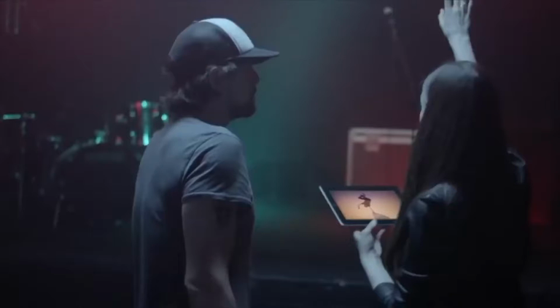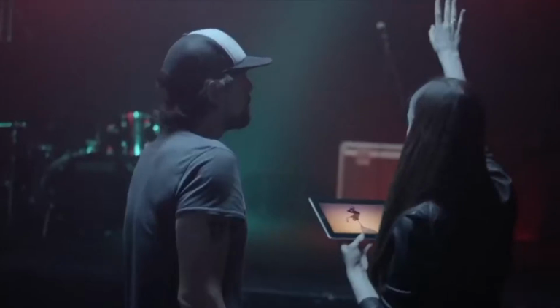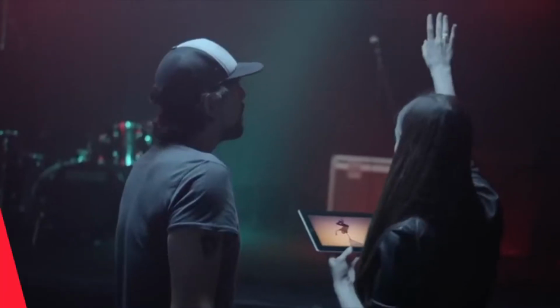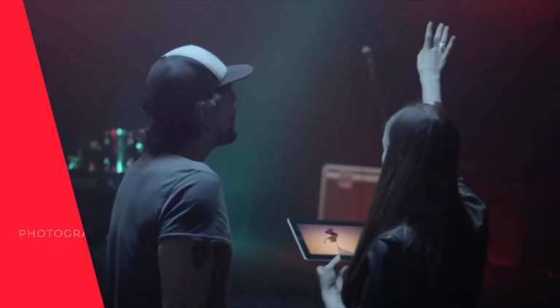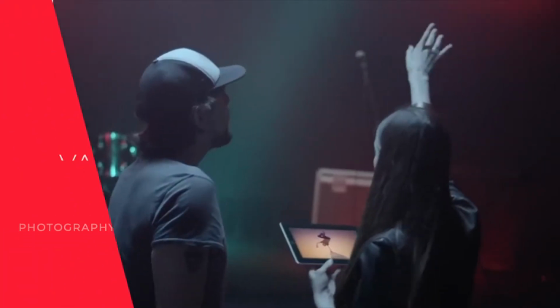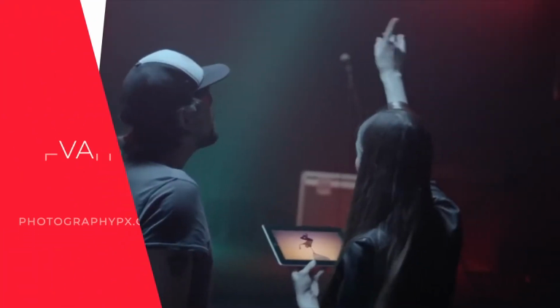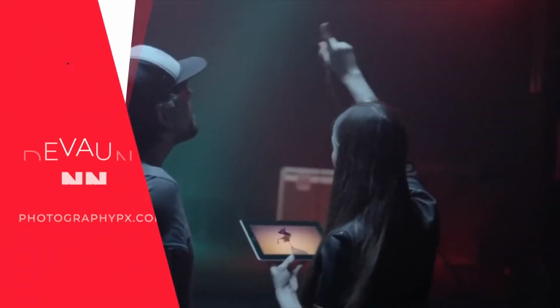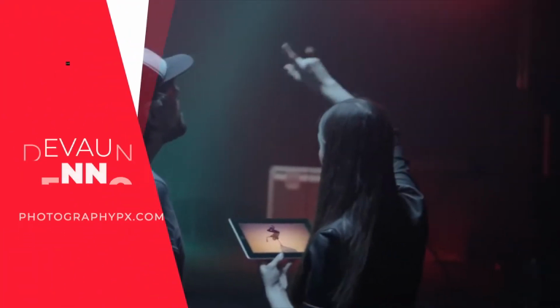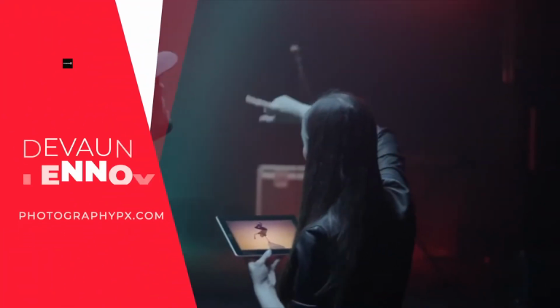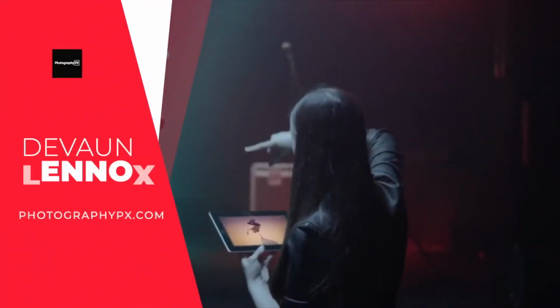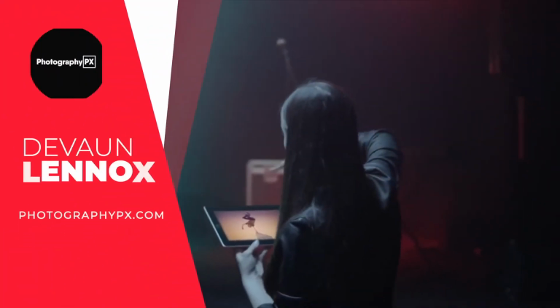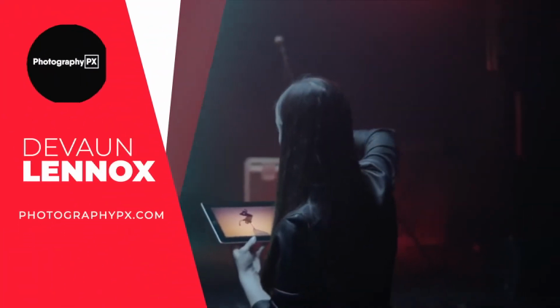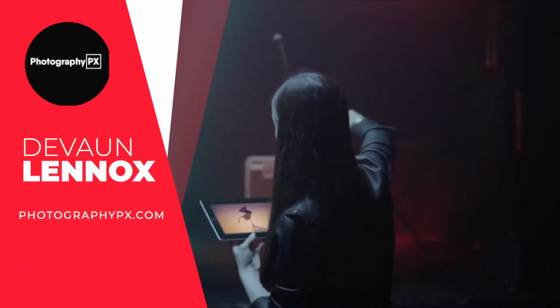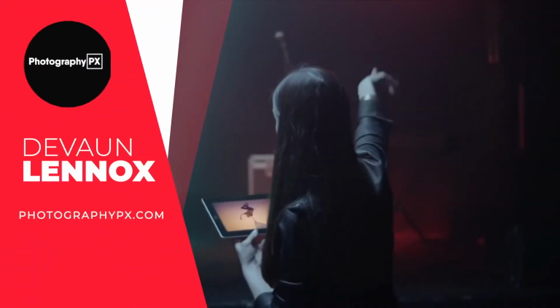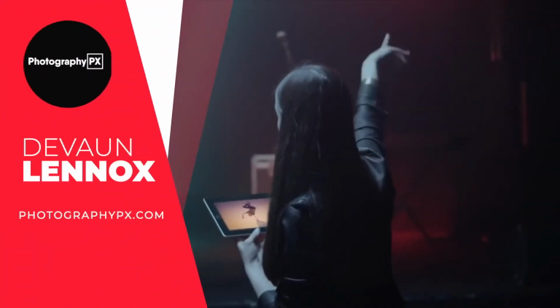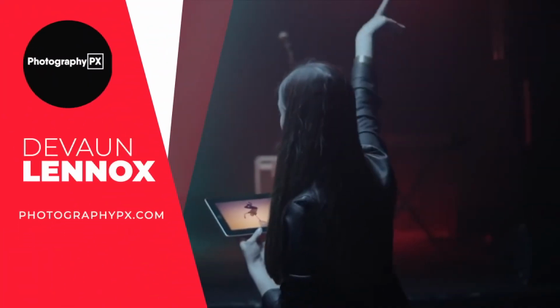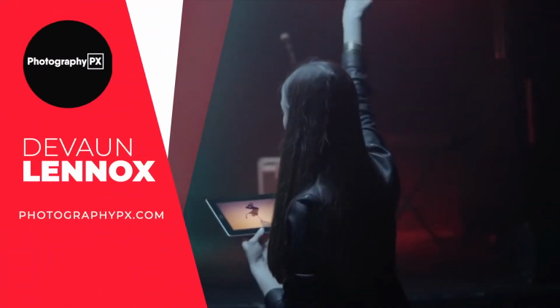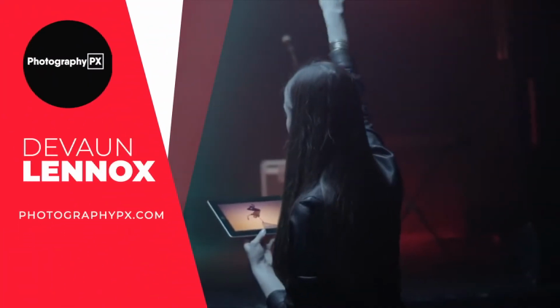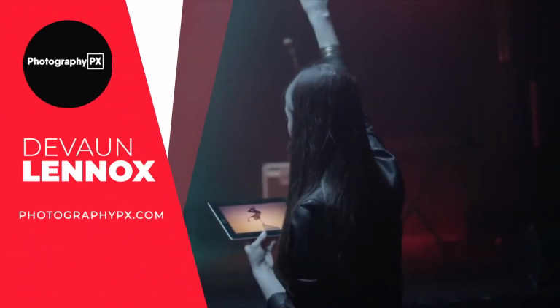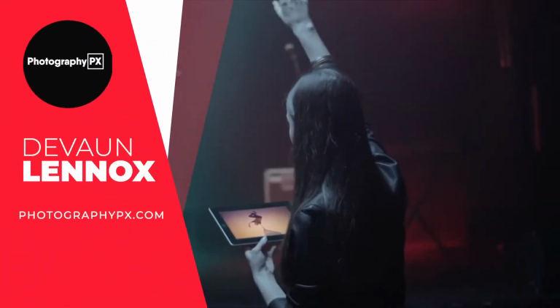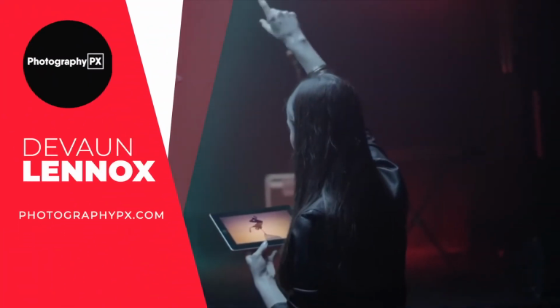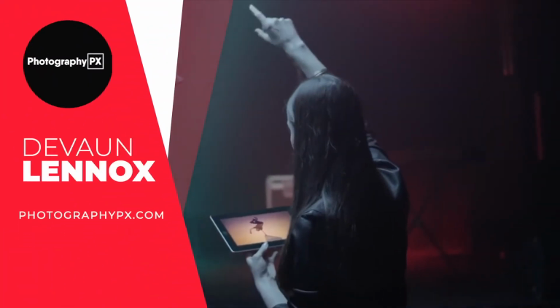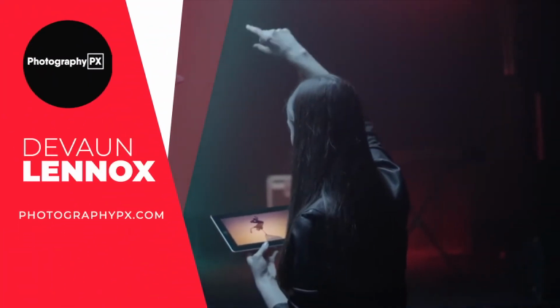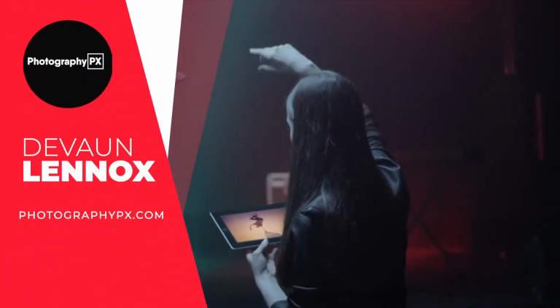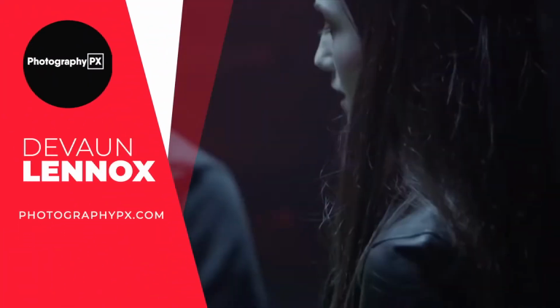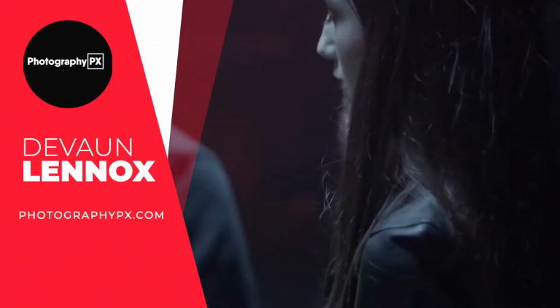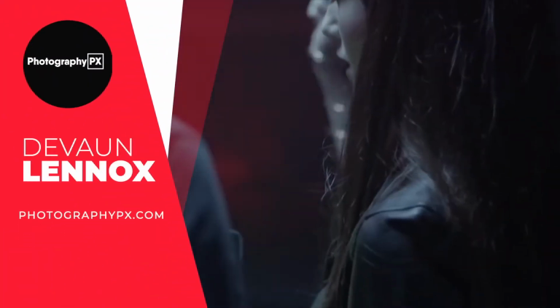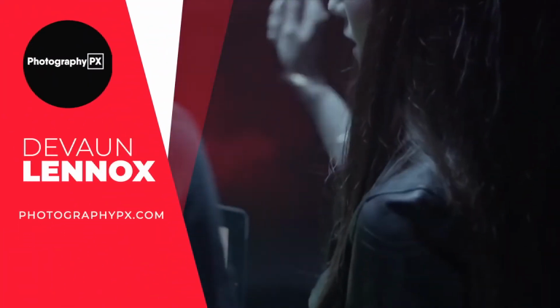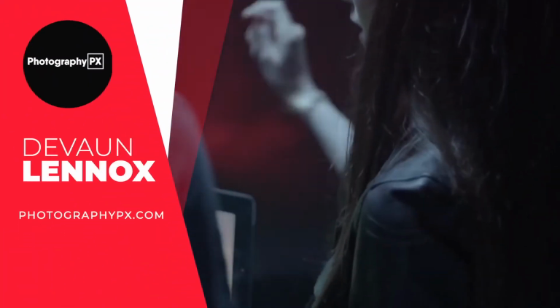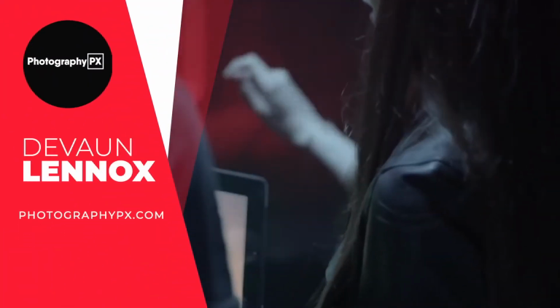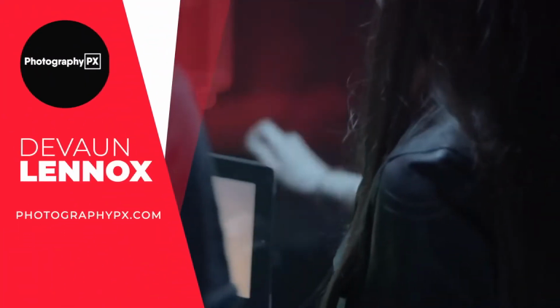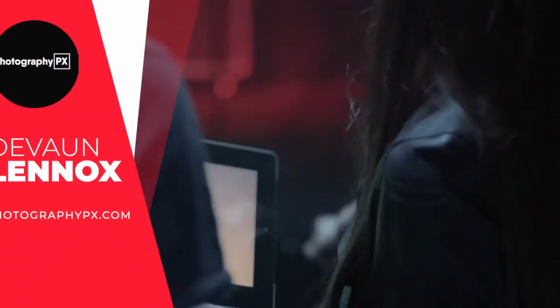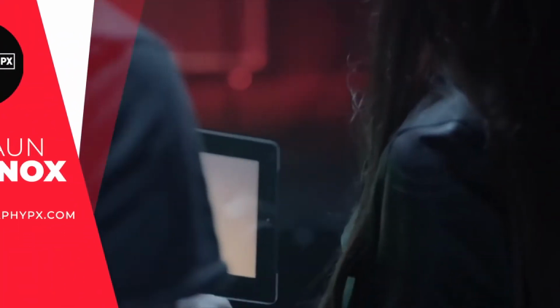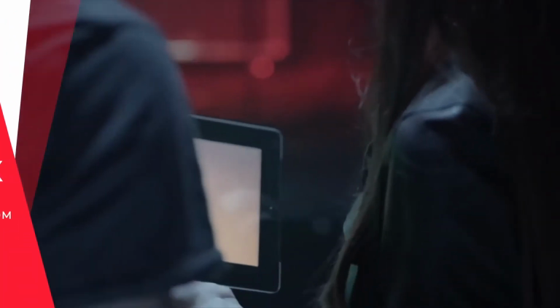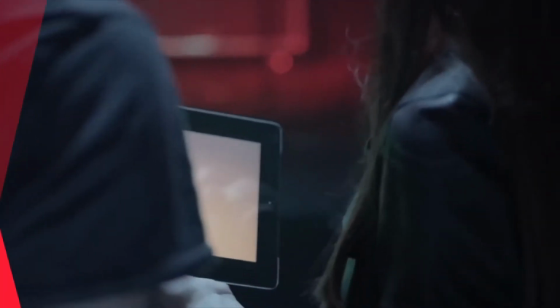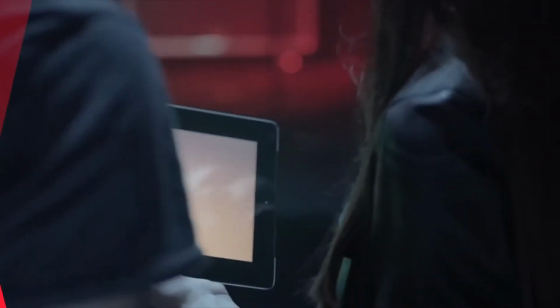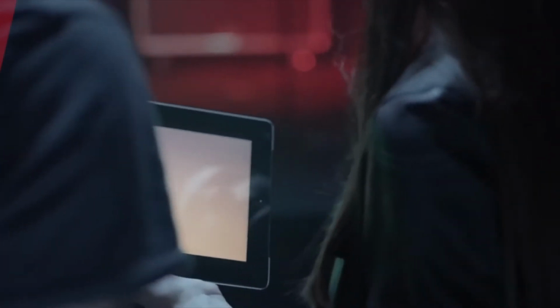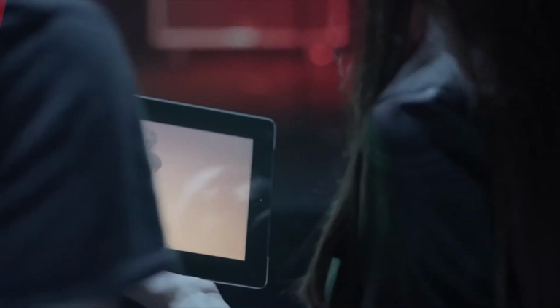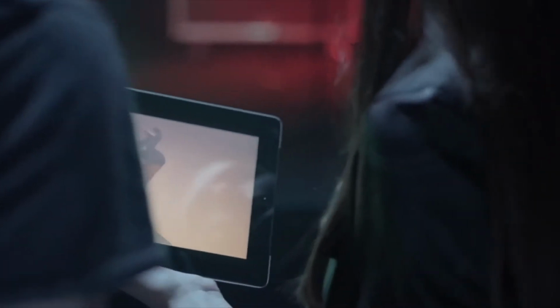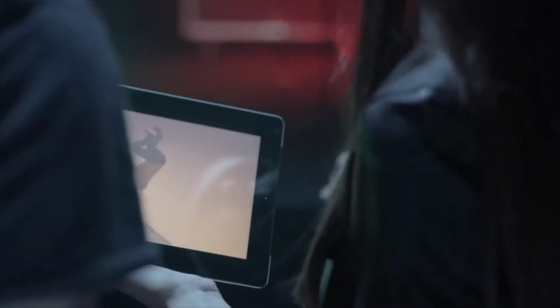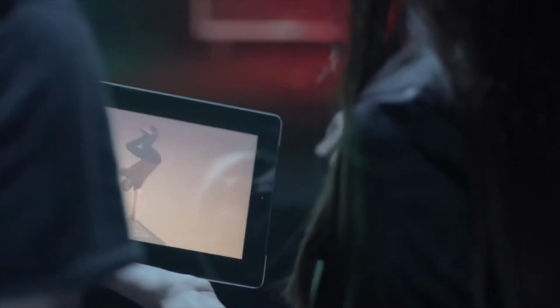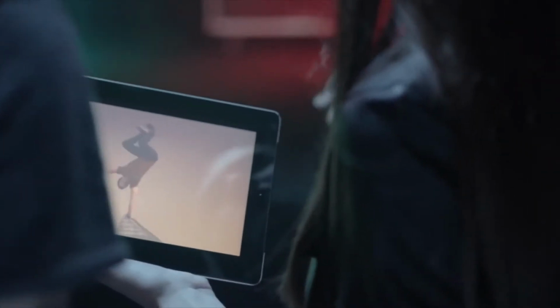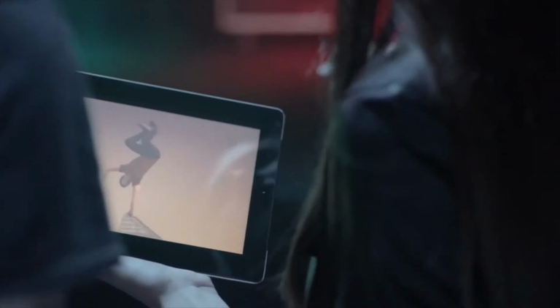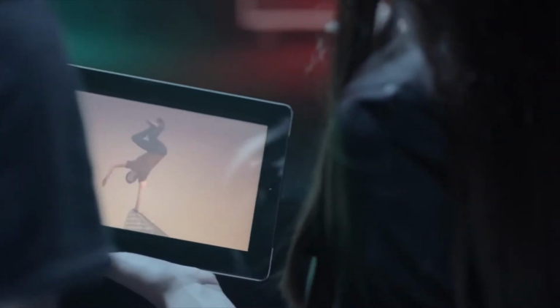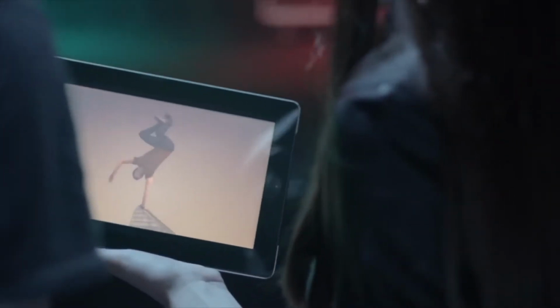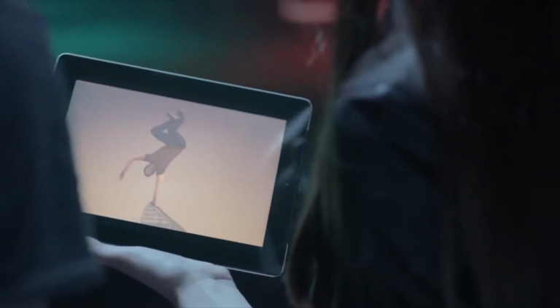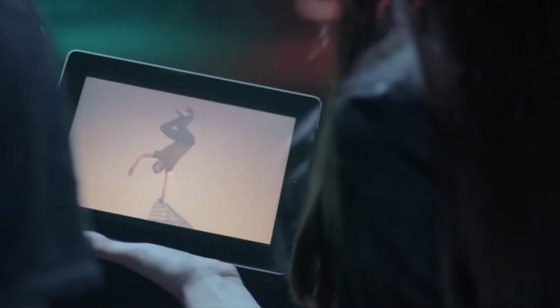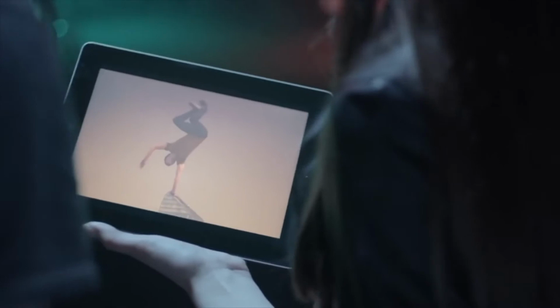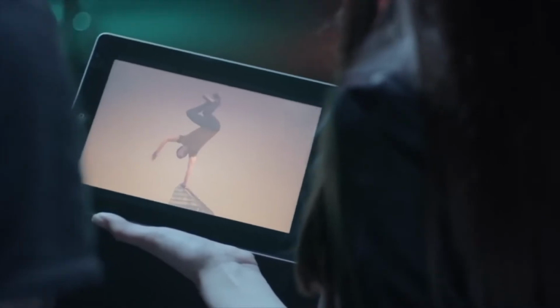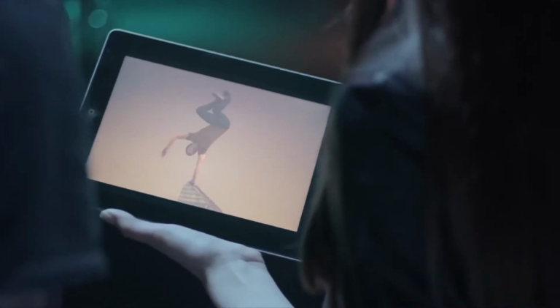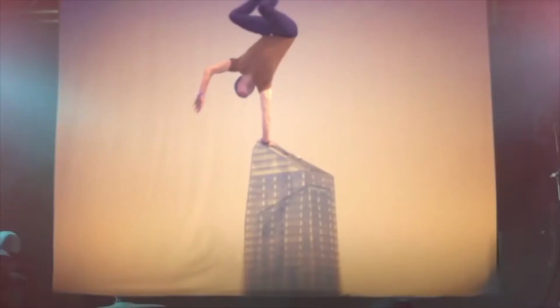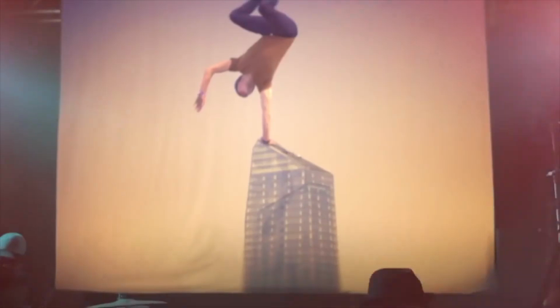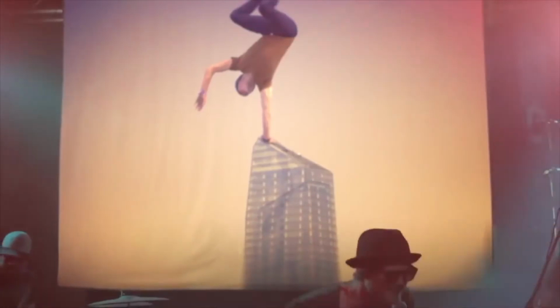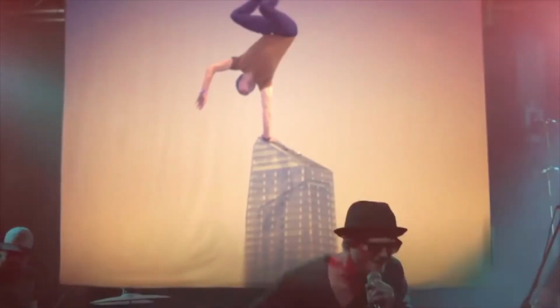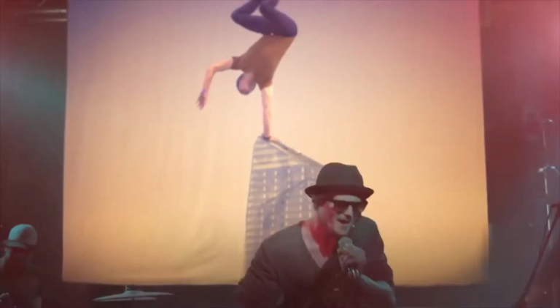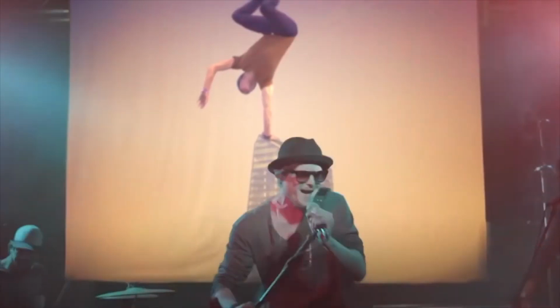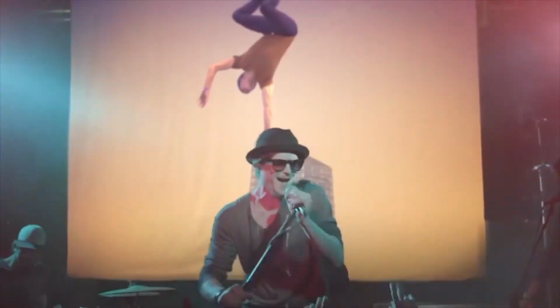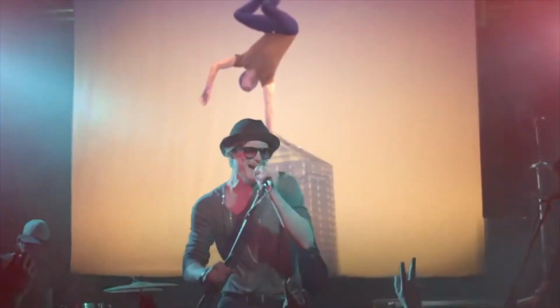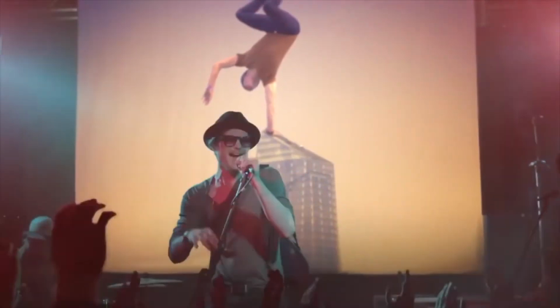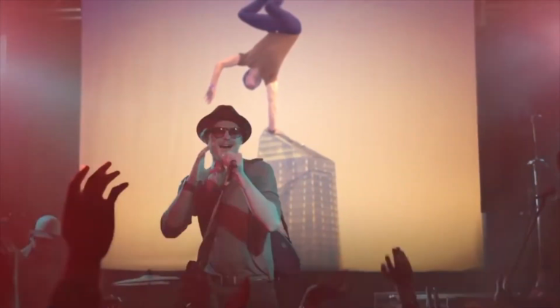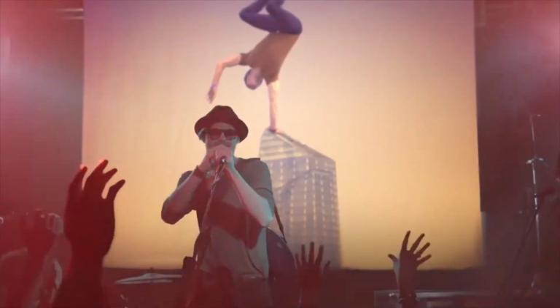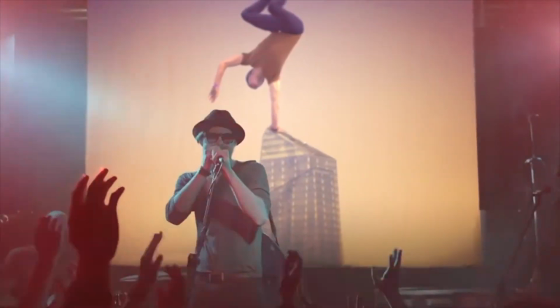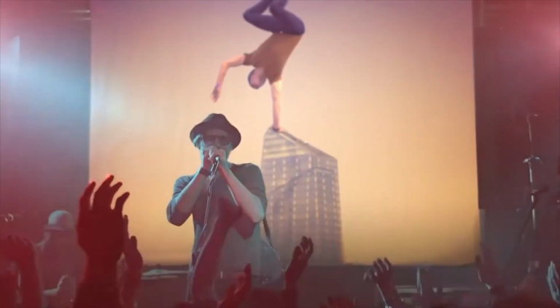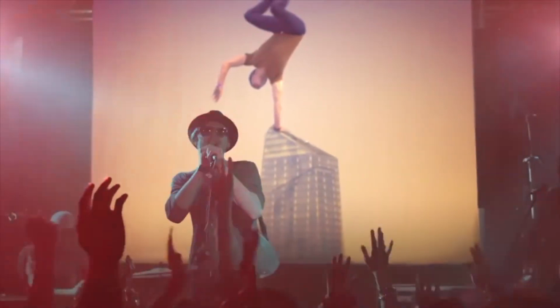Hello my friends, Devon Lennox here from Photography PX. In today's video, we will cover the best tripods under $100.